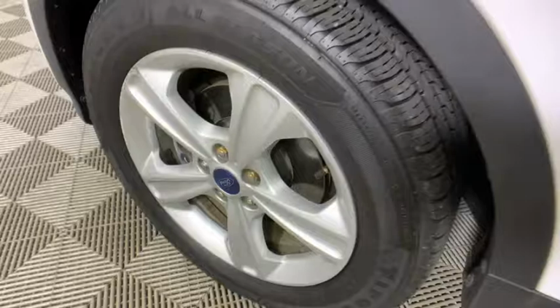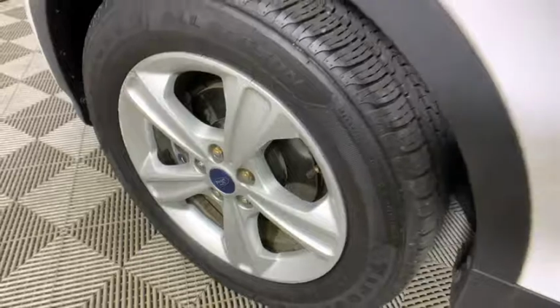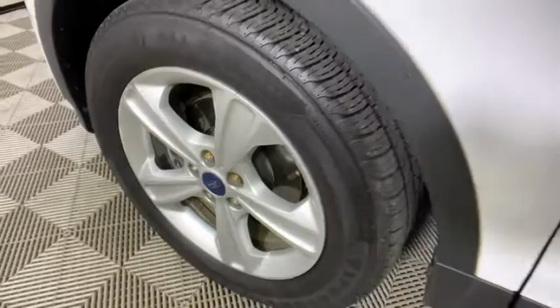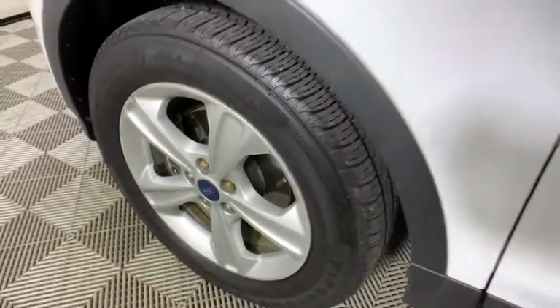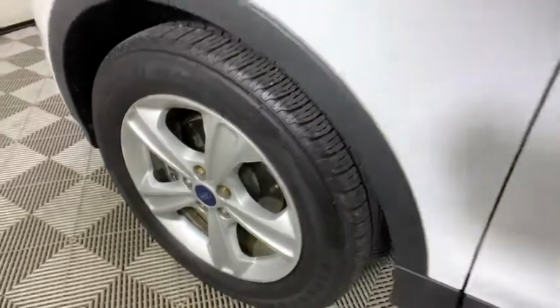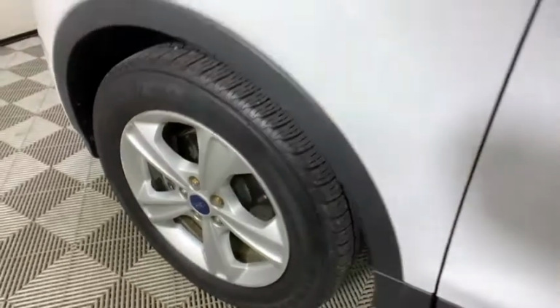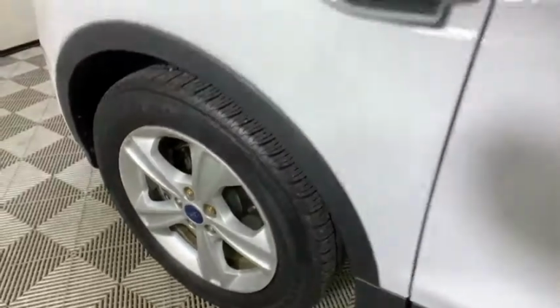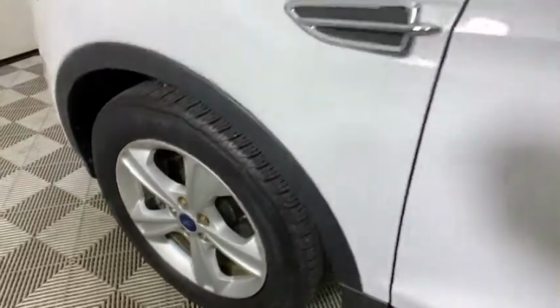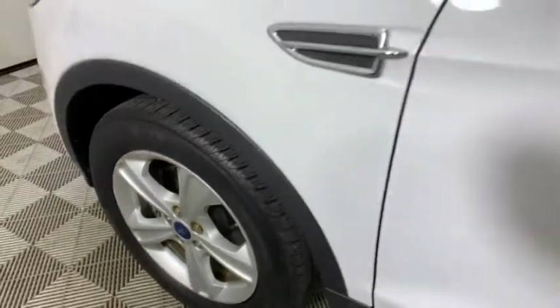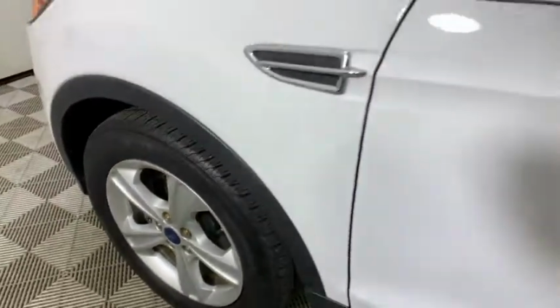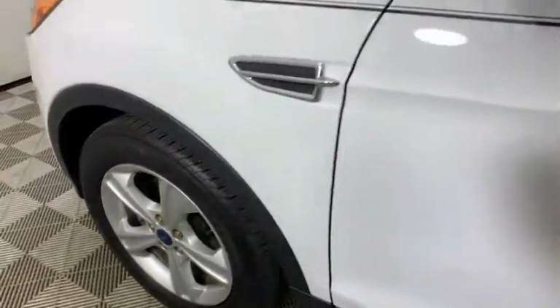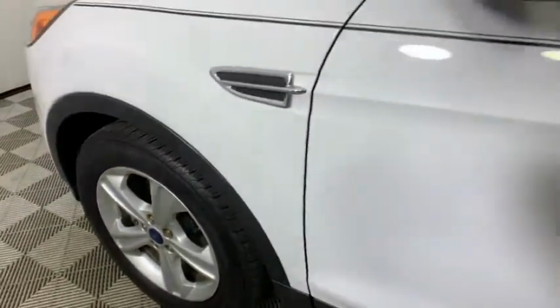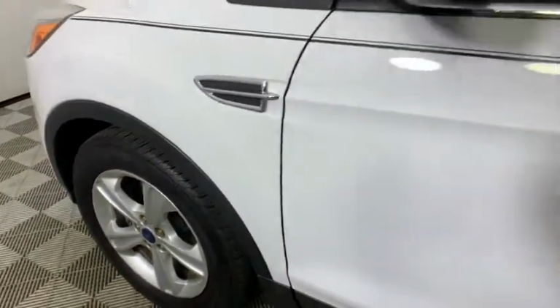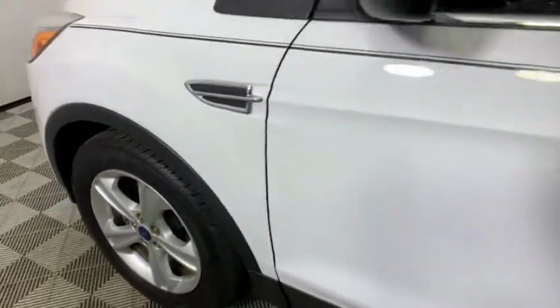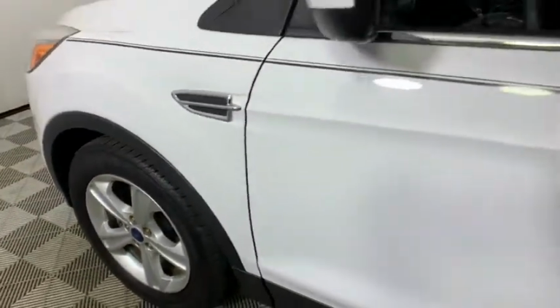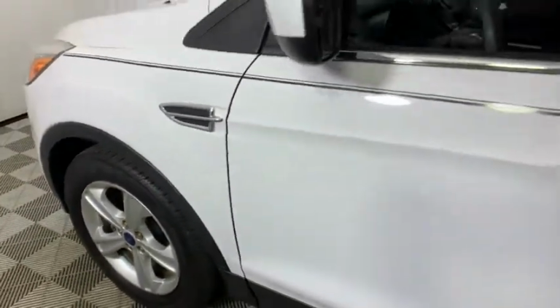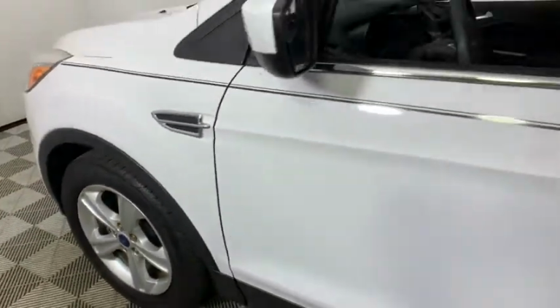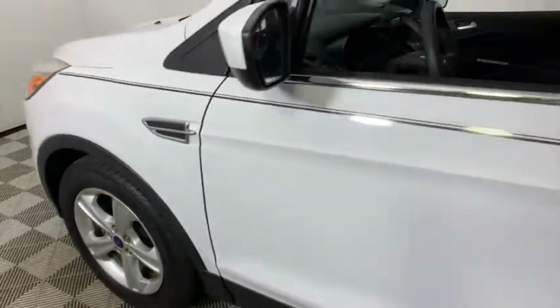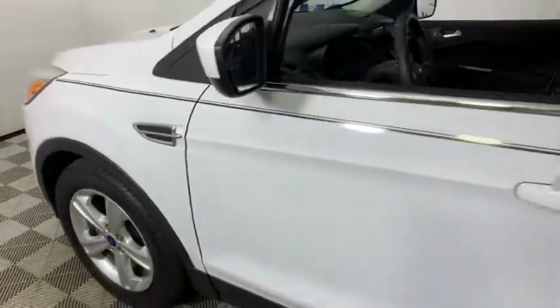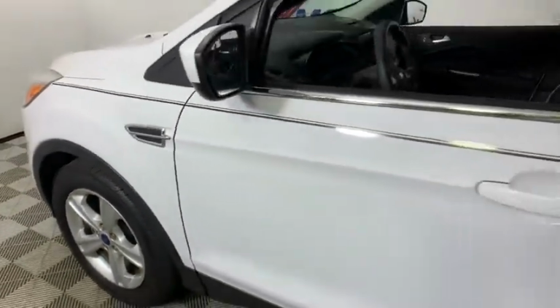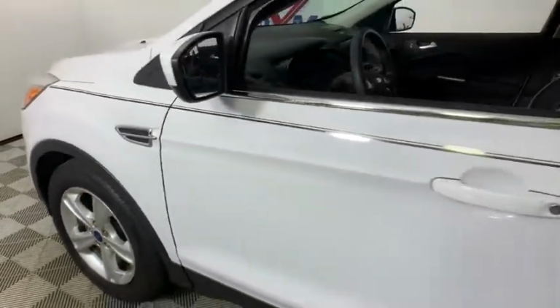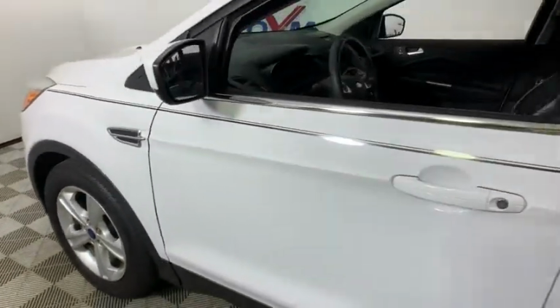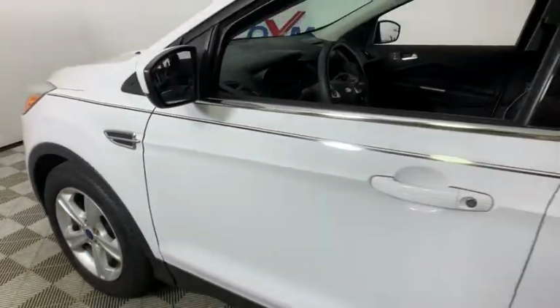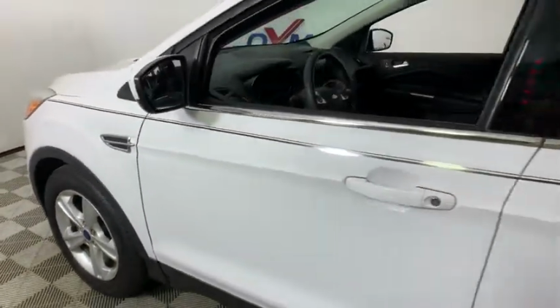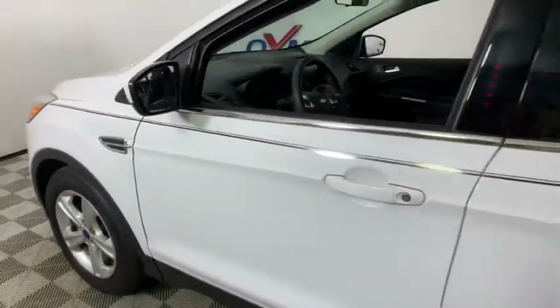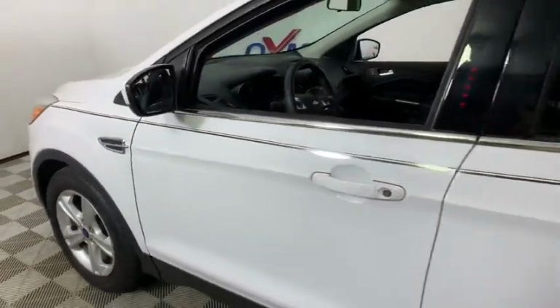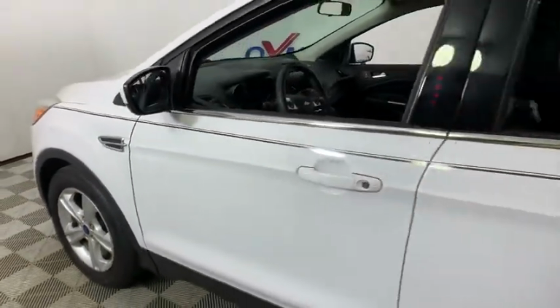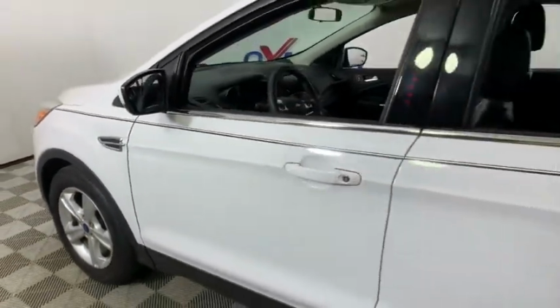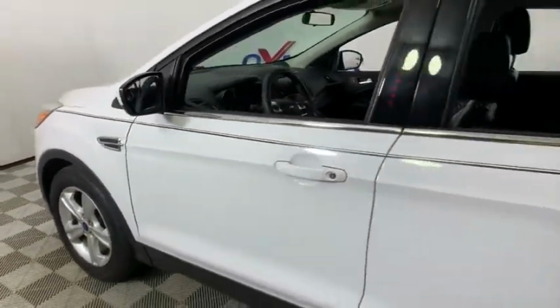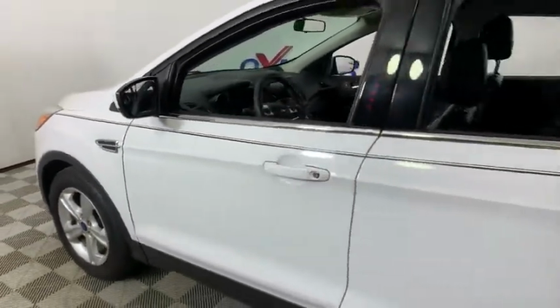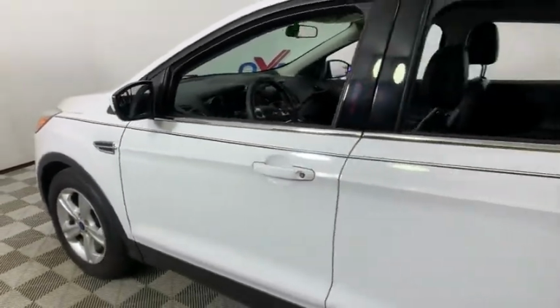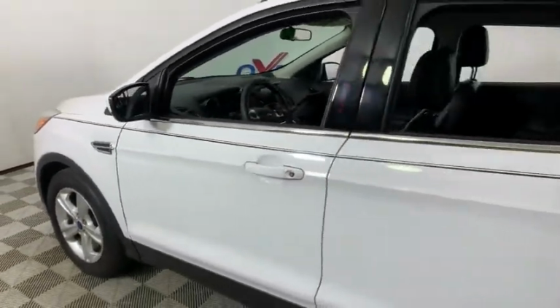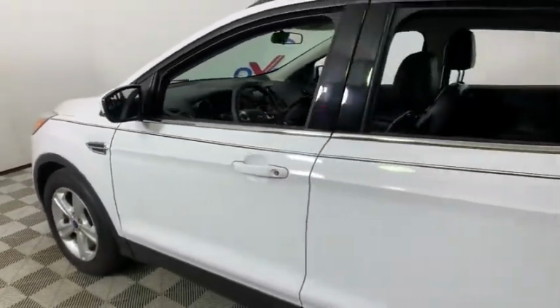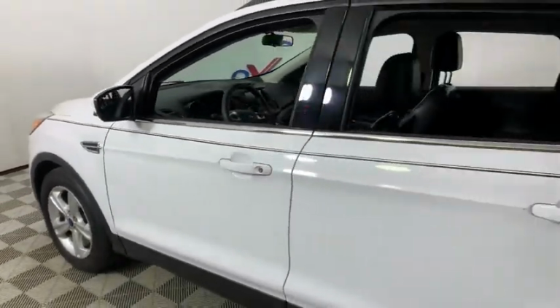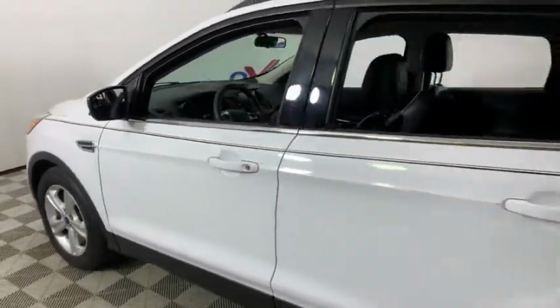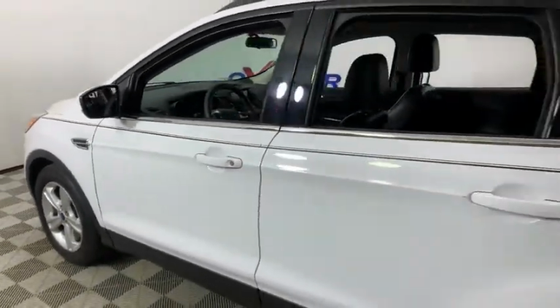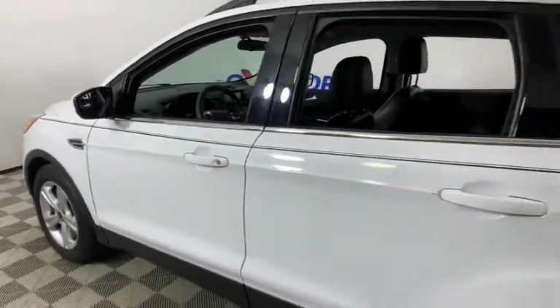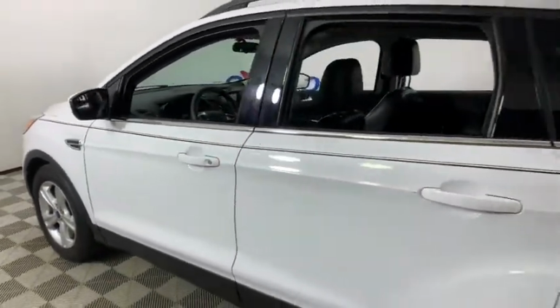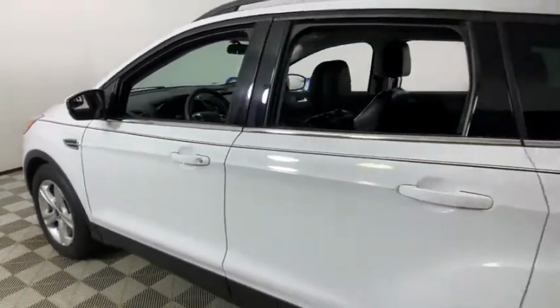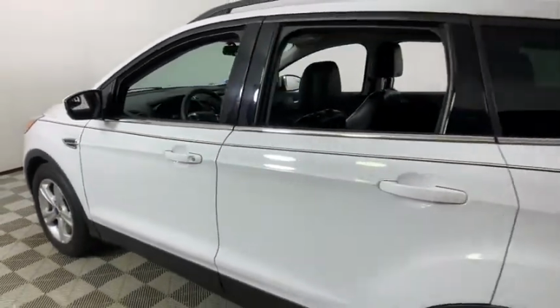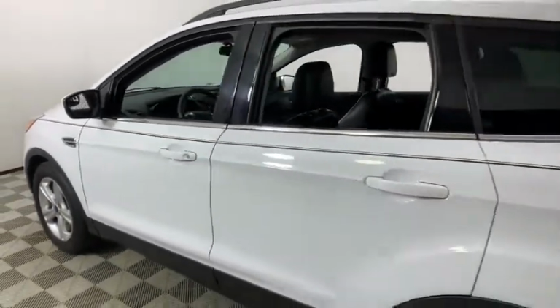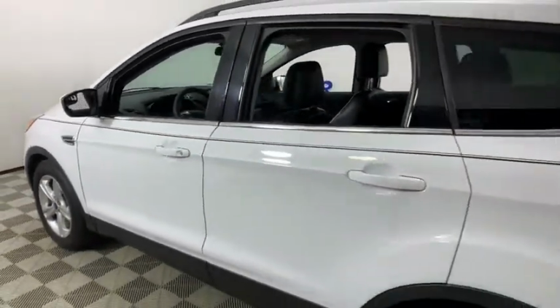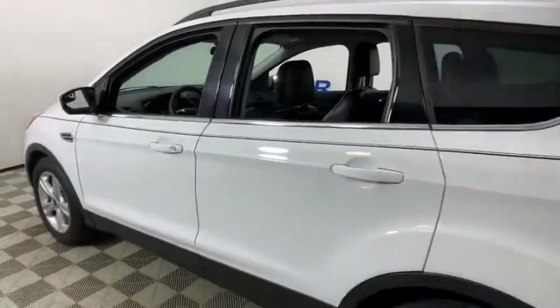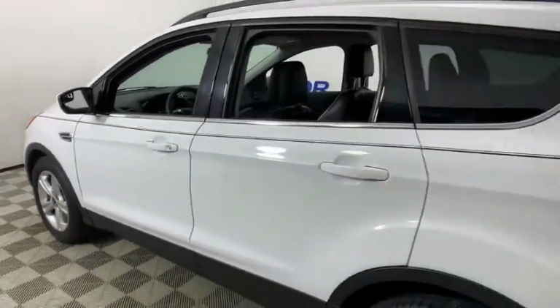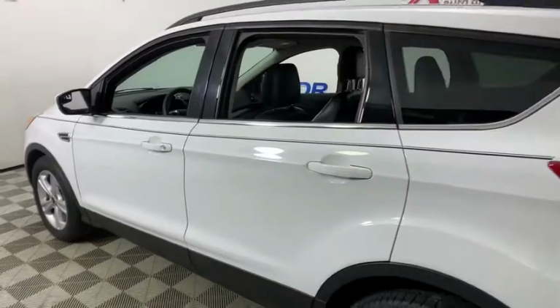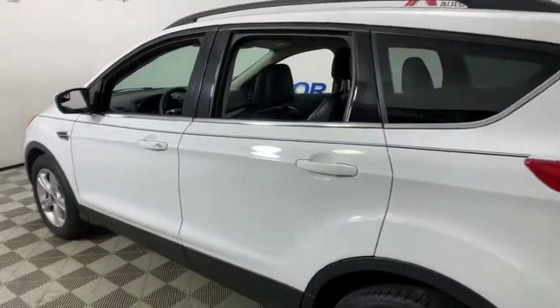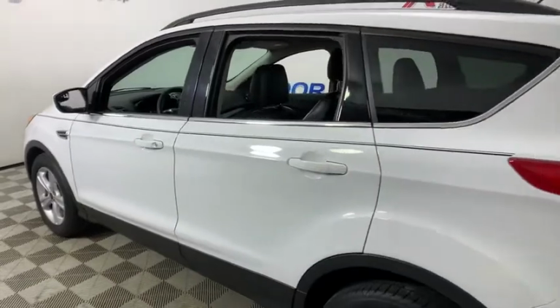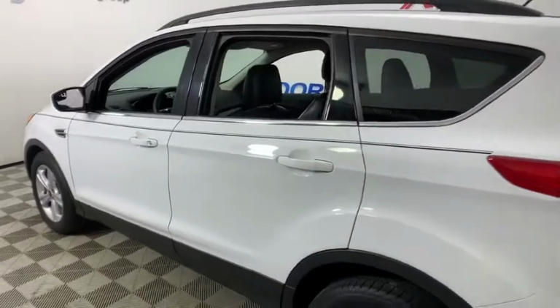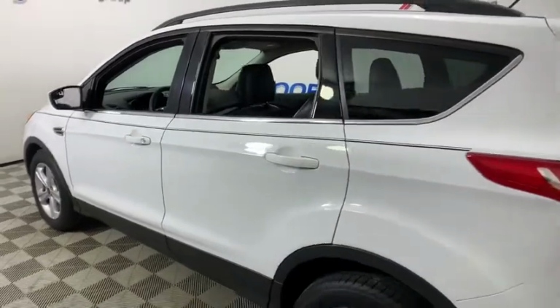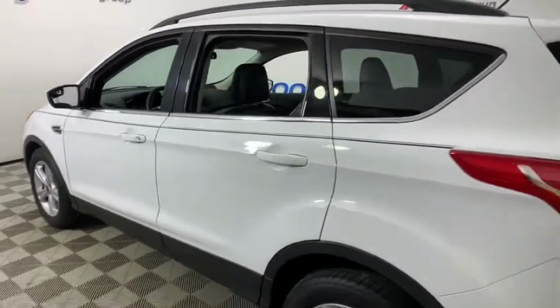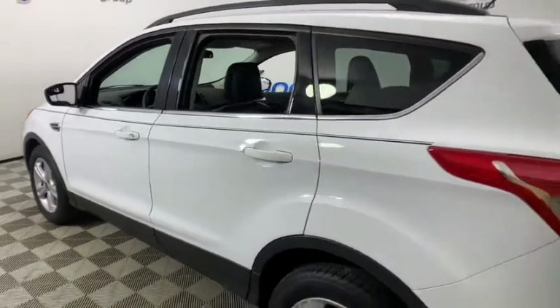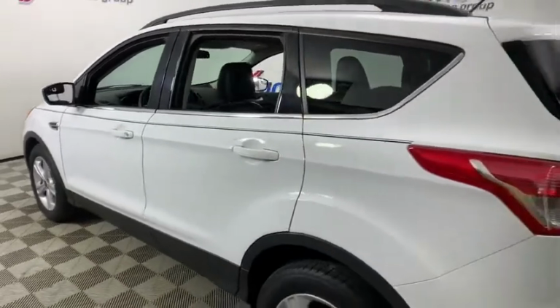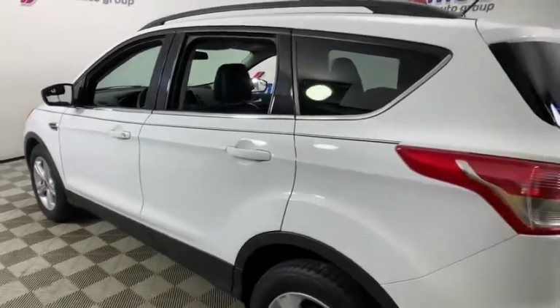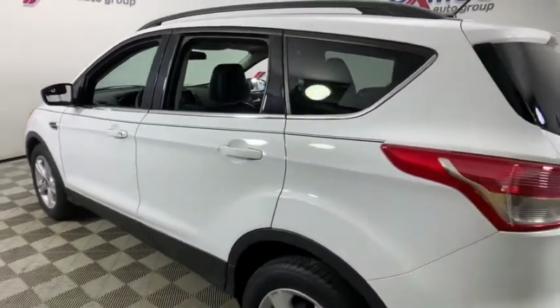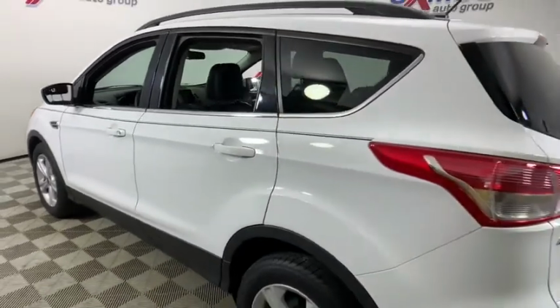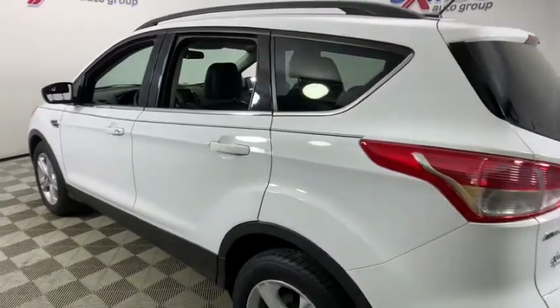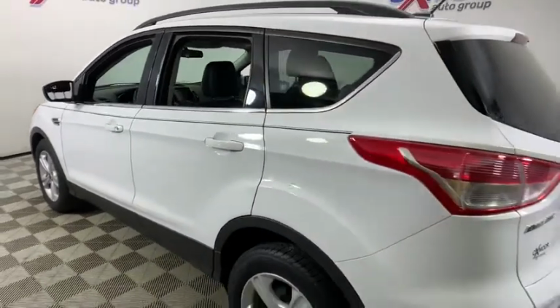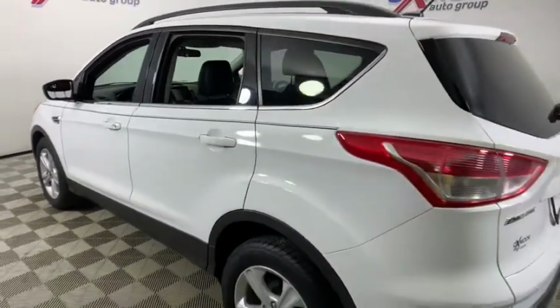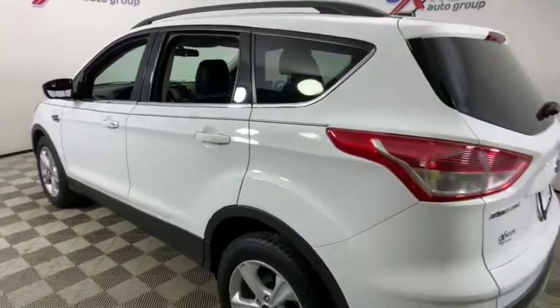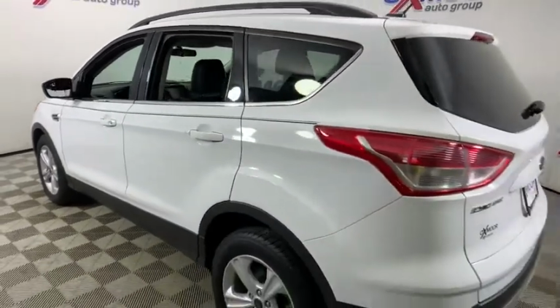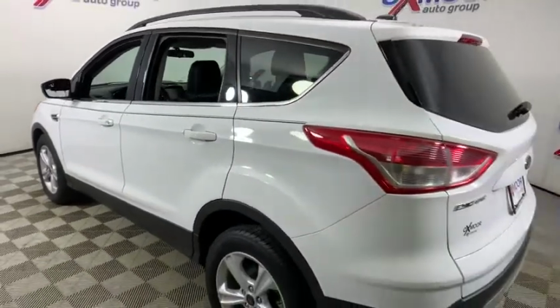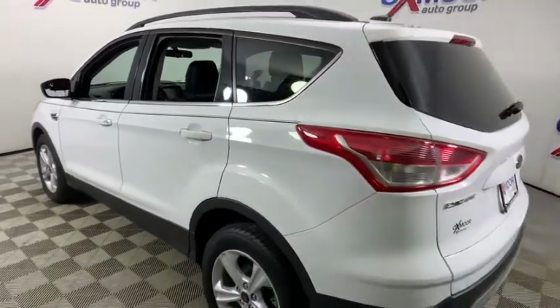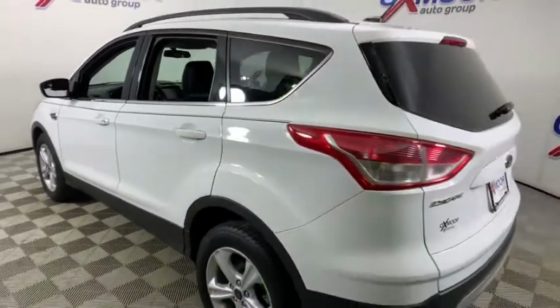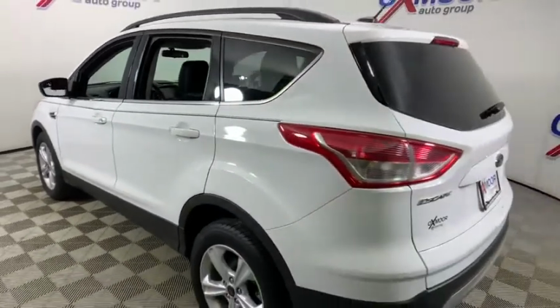Come test drive the 2014 Ford Escape. Gas engines flex, tow, sip and go with Ford Escape.